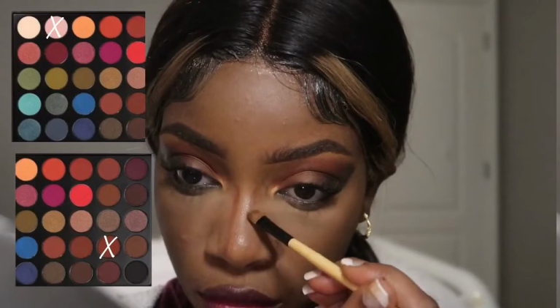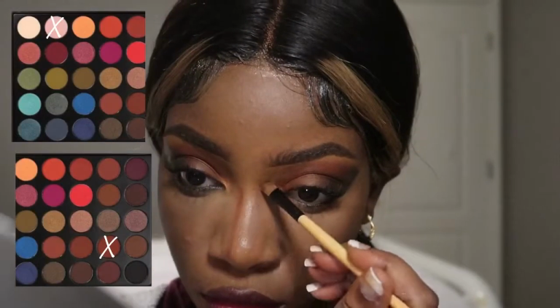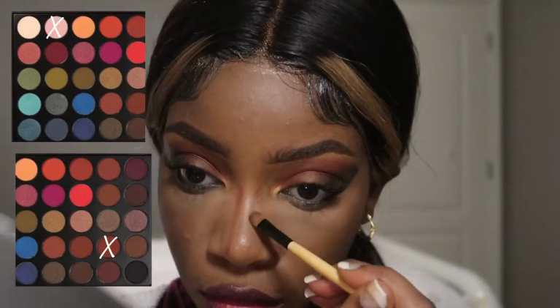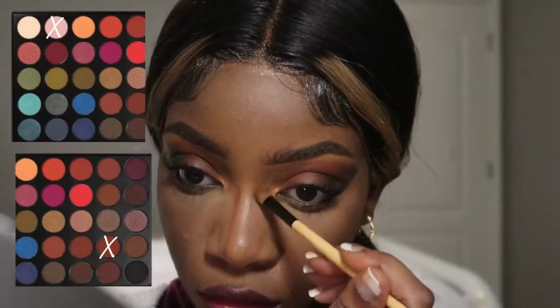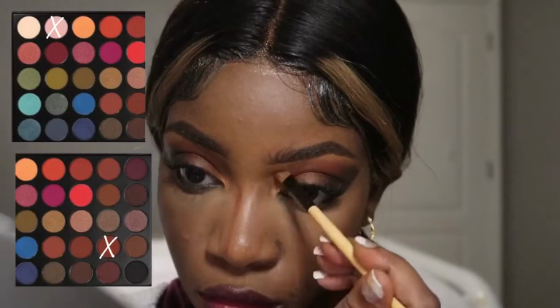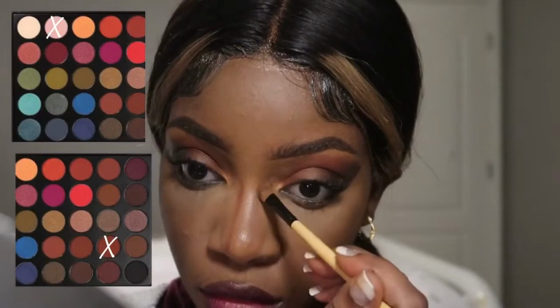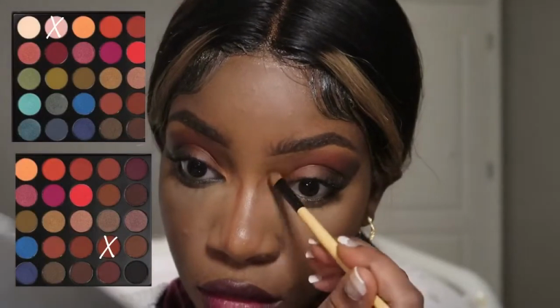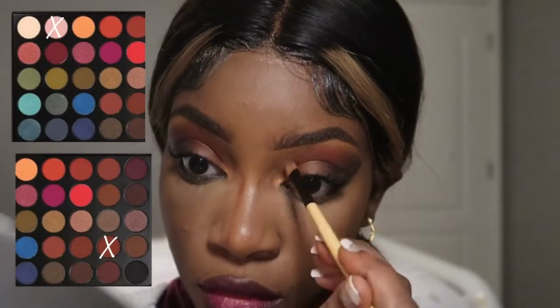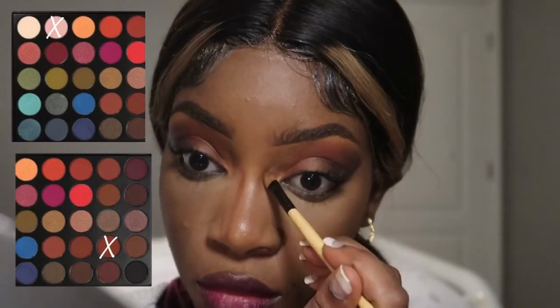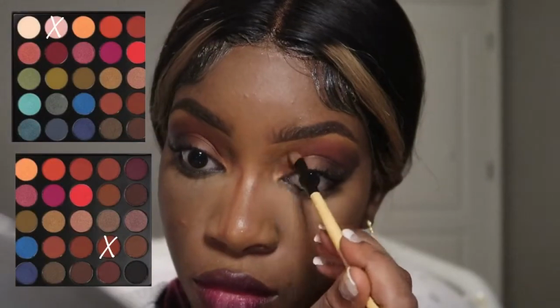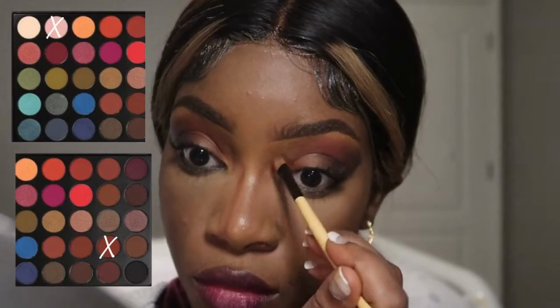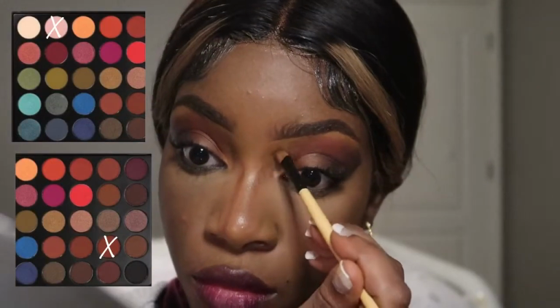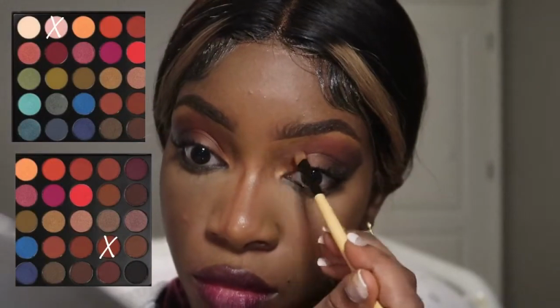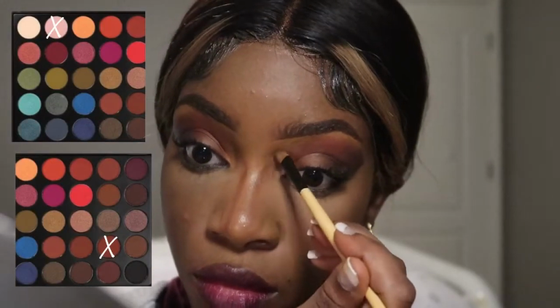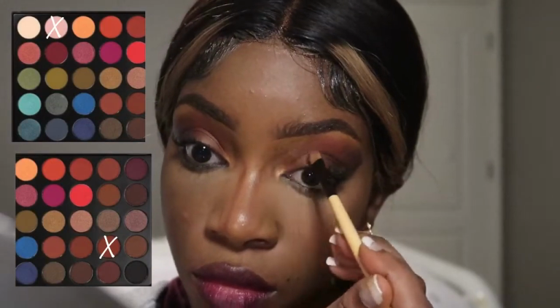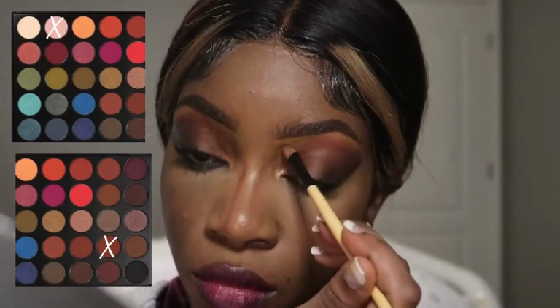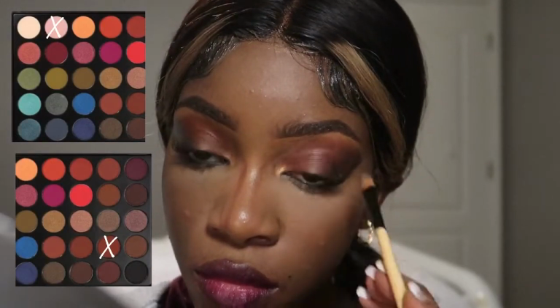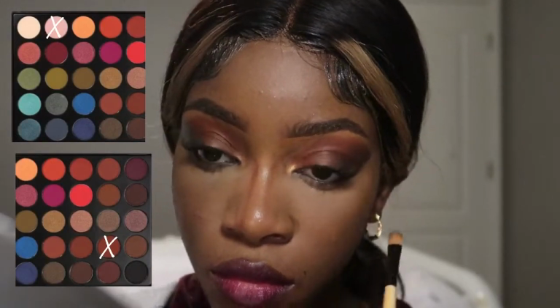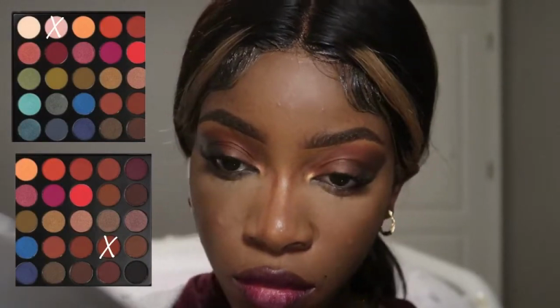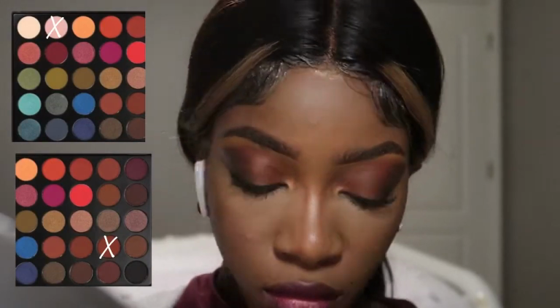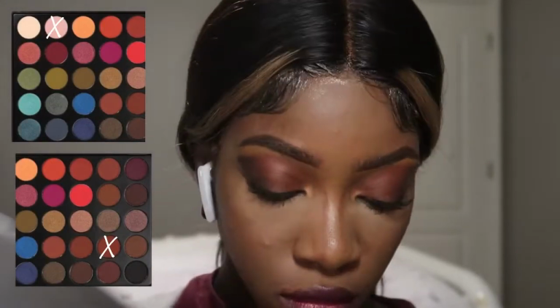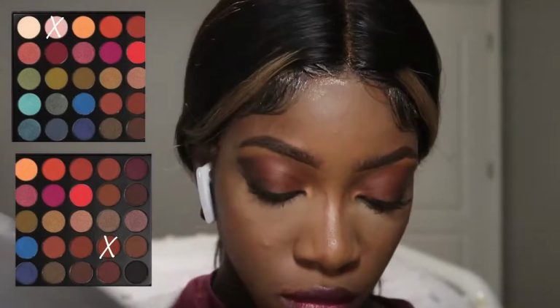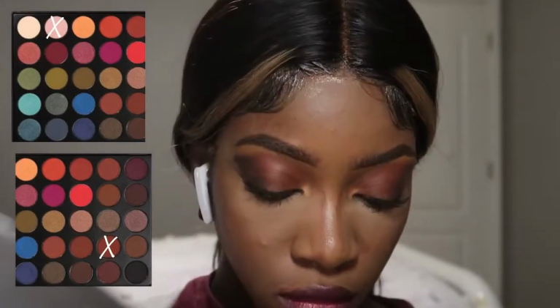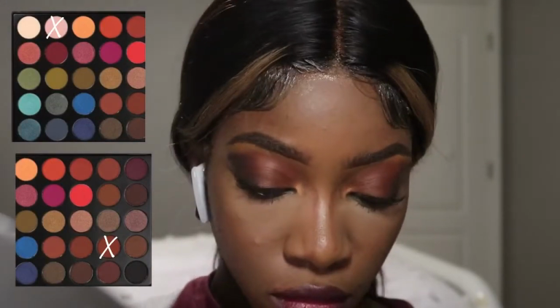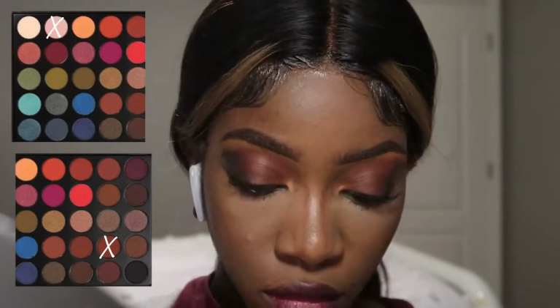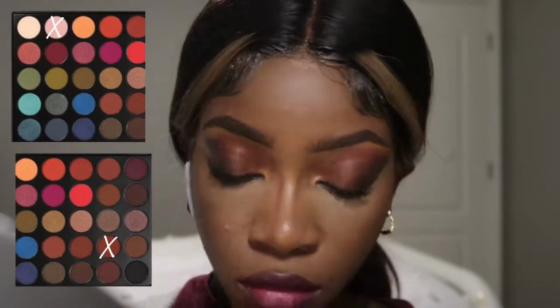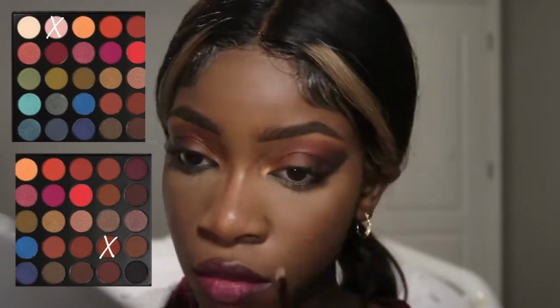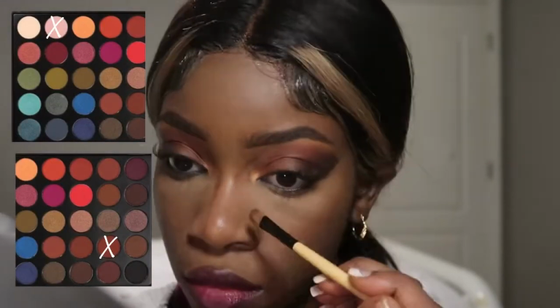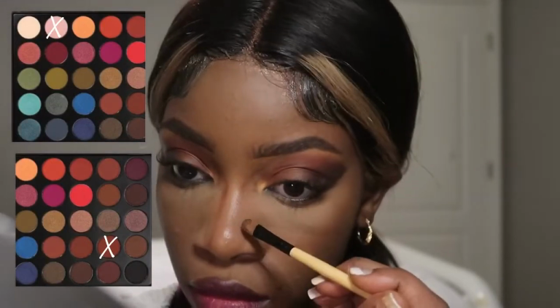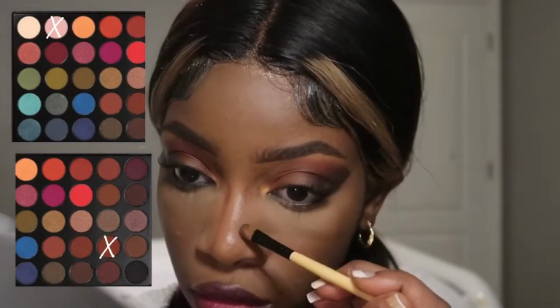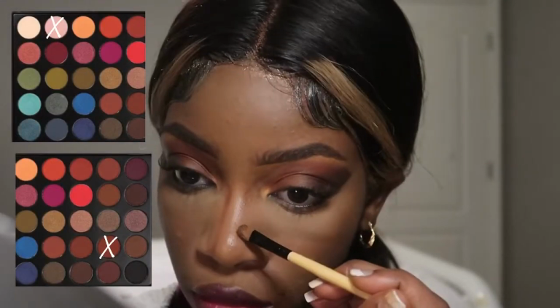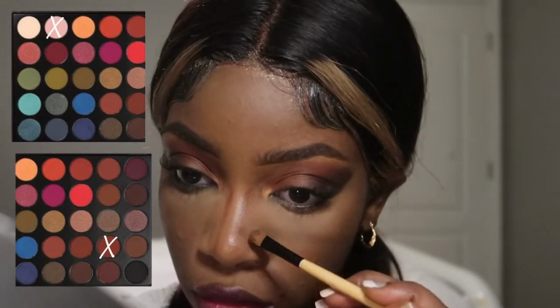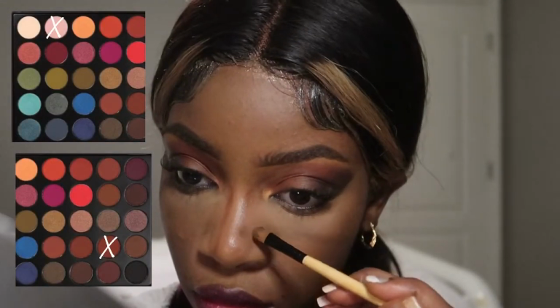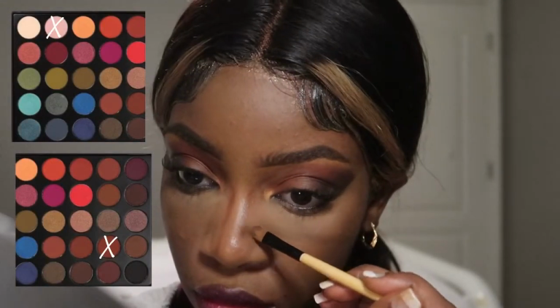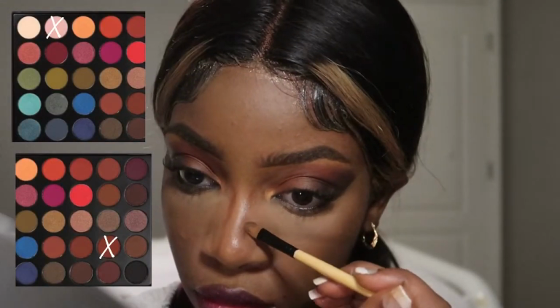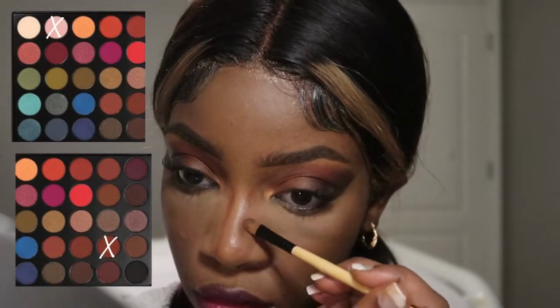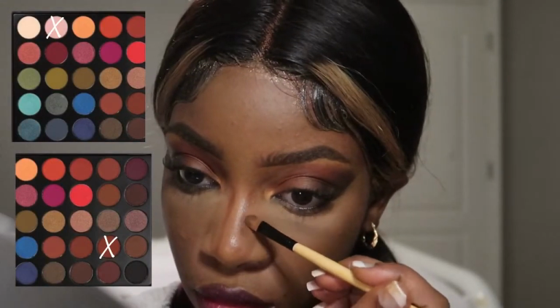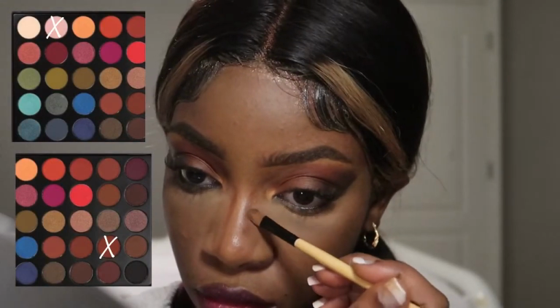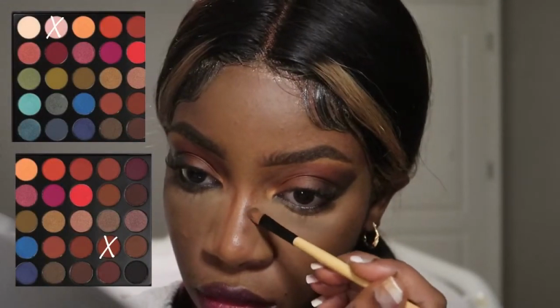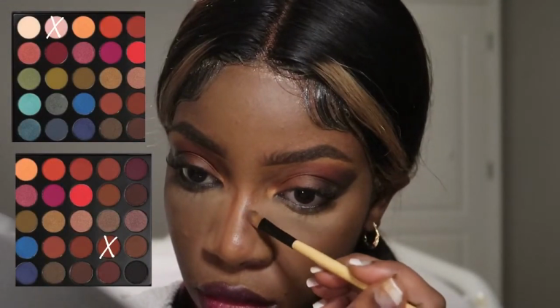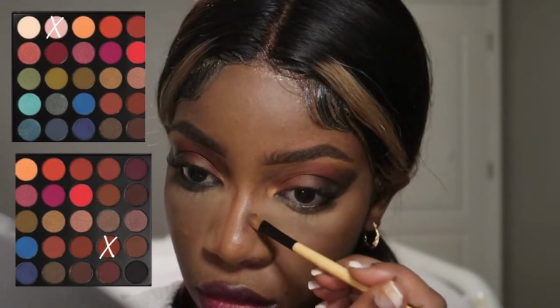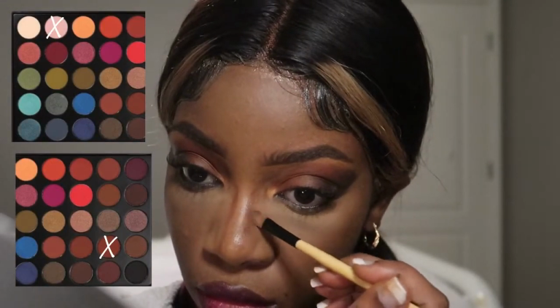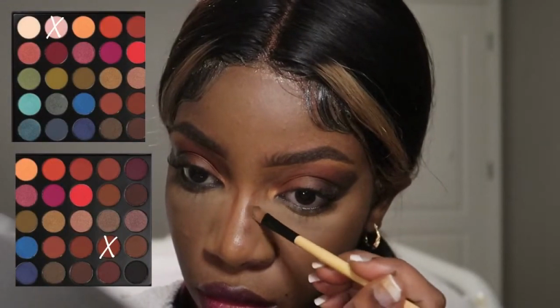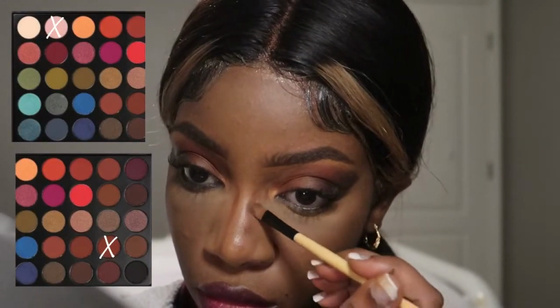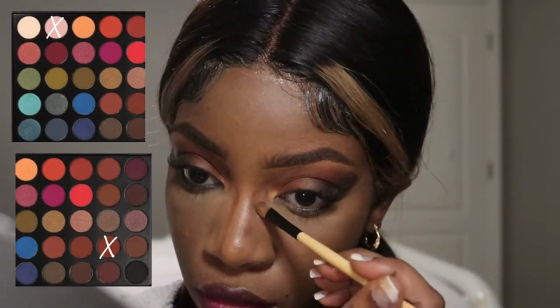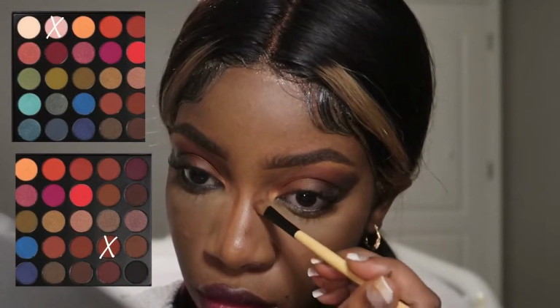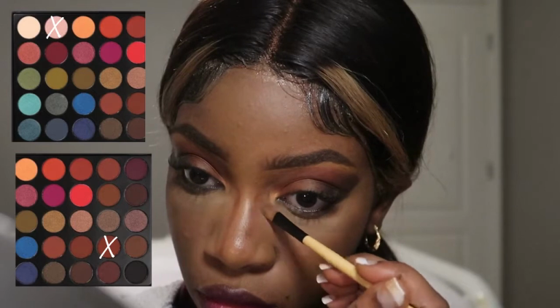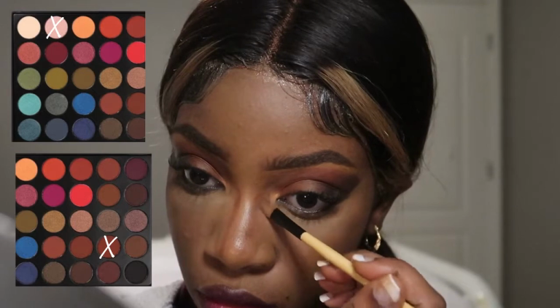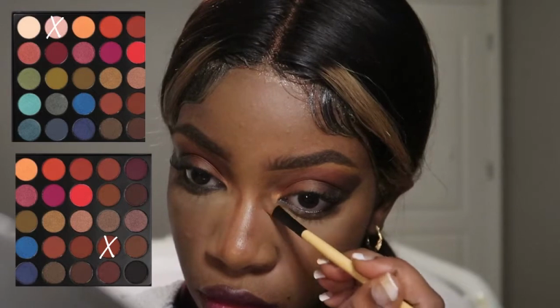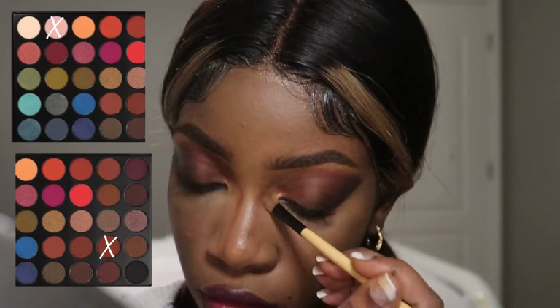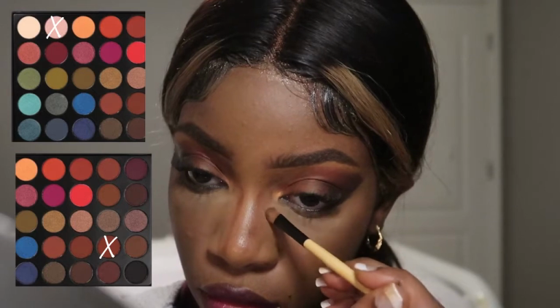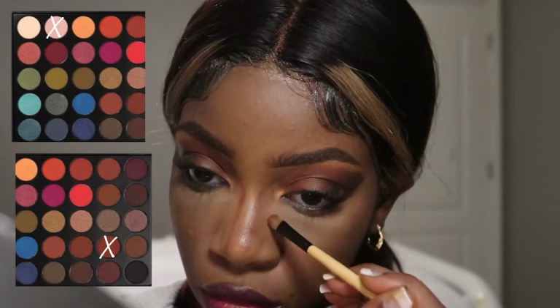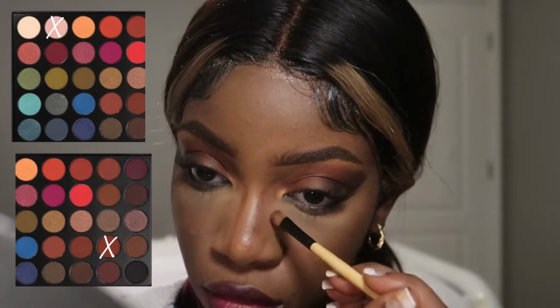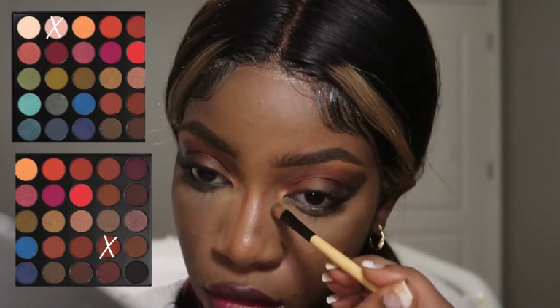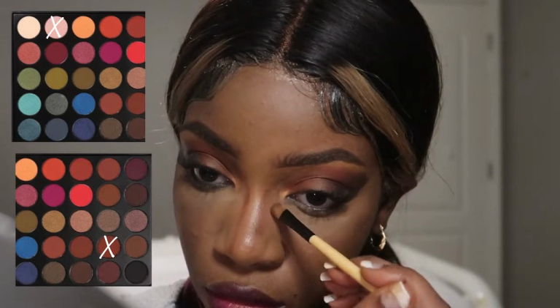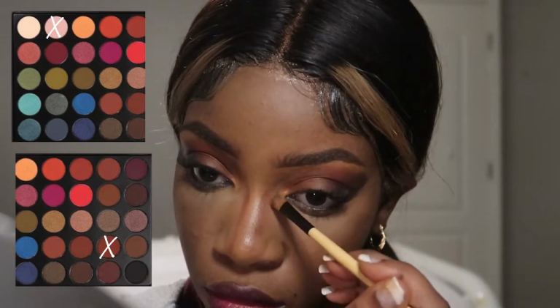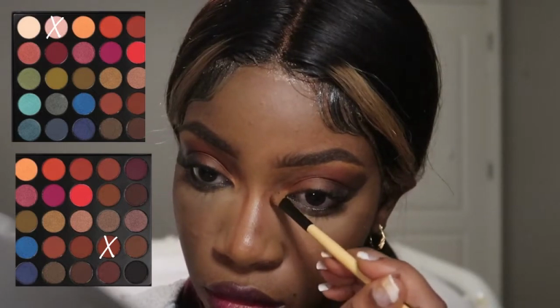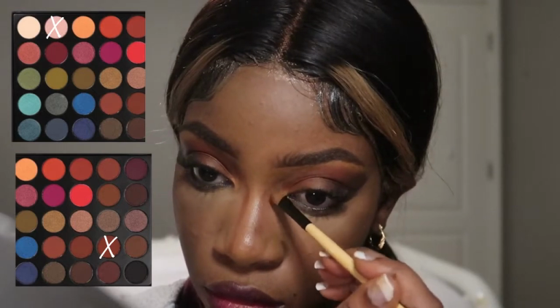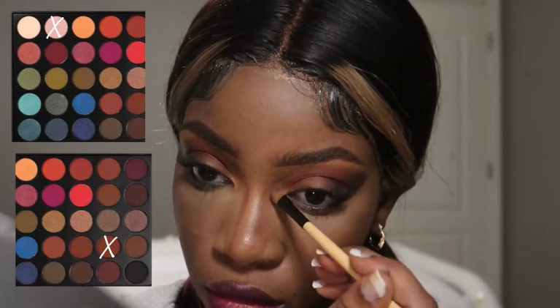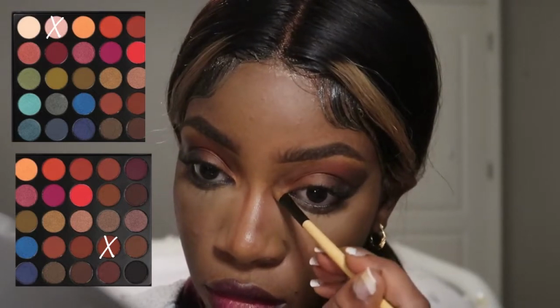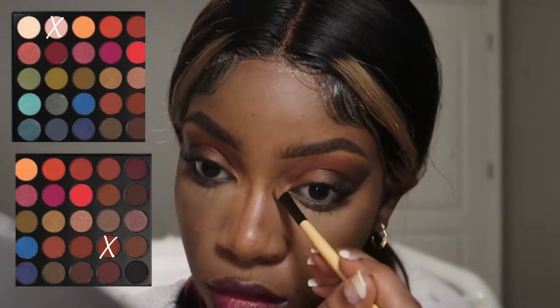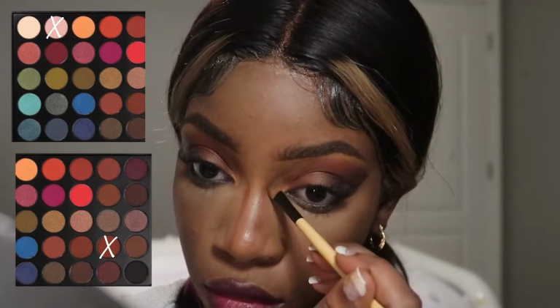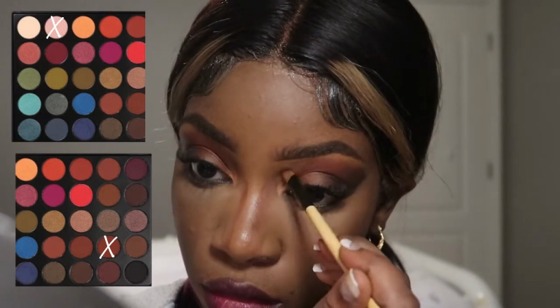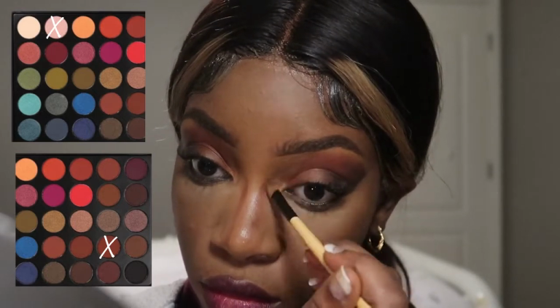Lastly, I'm contouring my nose with a brown eyeshadow shade and using a rose gold glitter shade for the highlight of my nose.